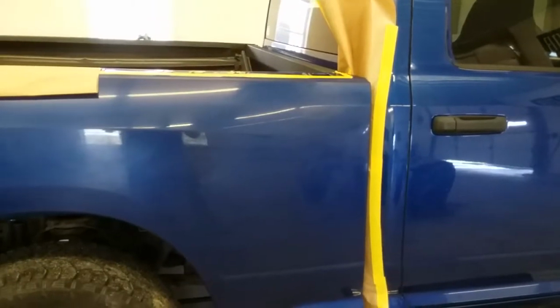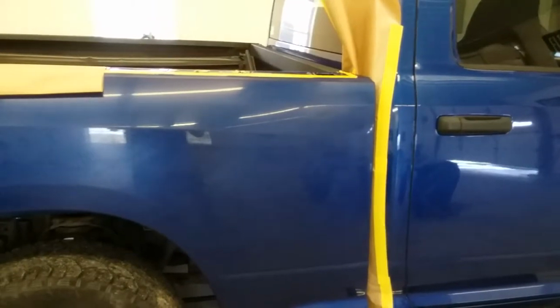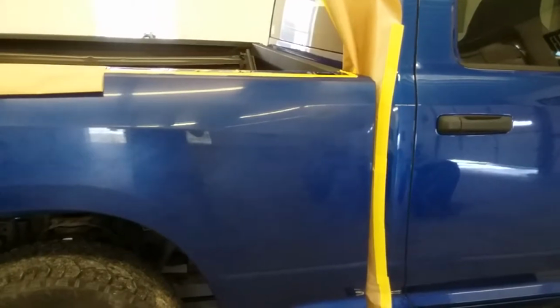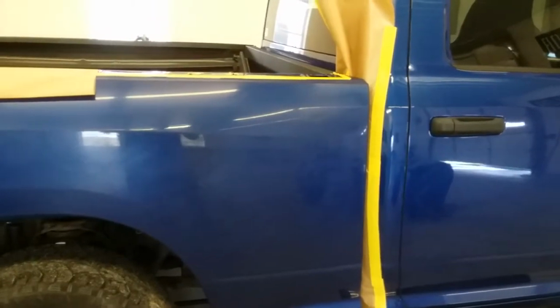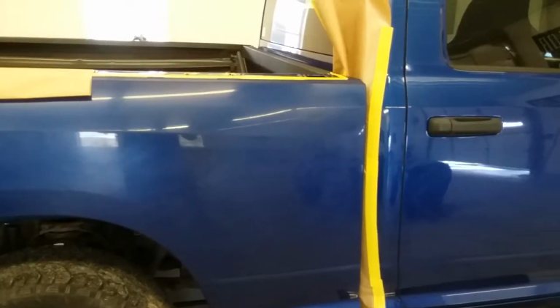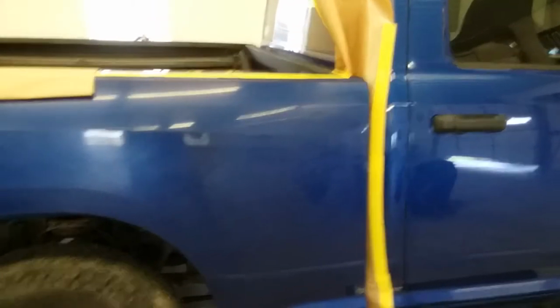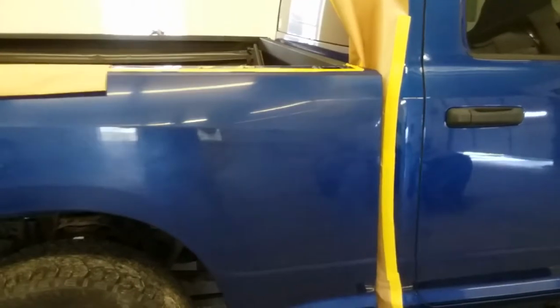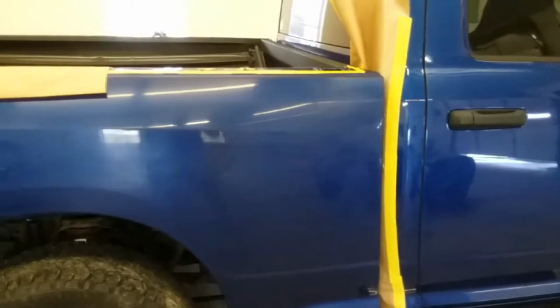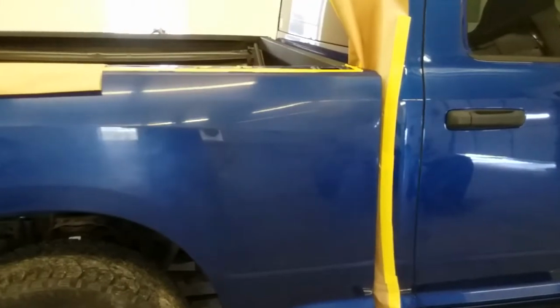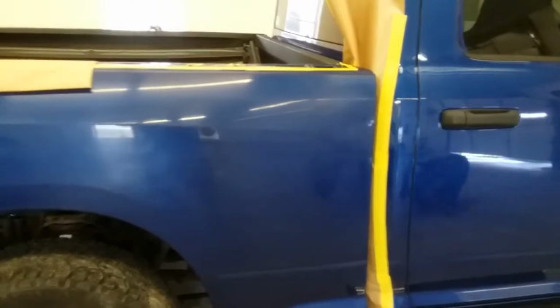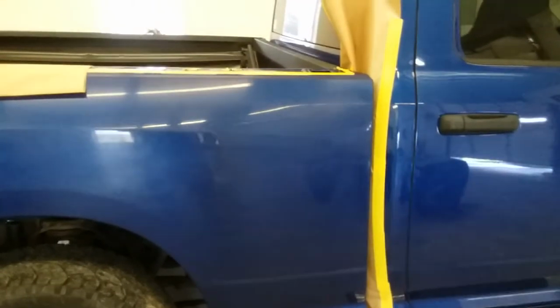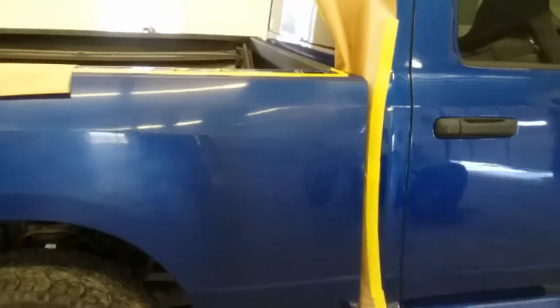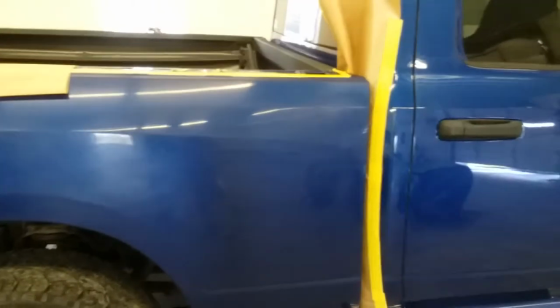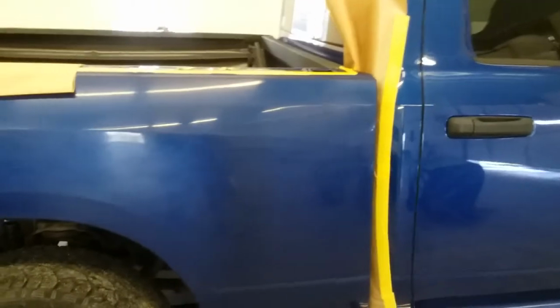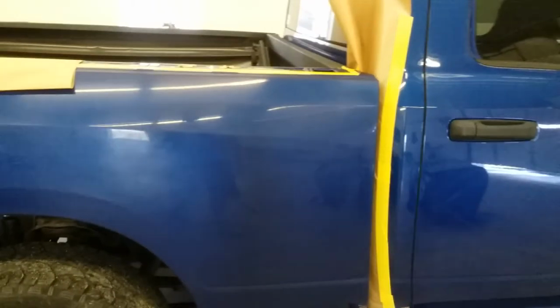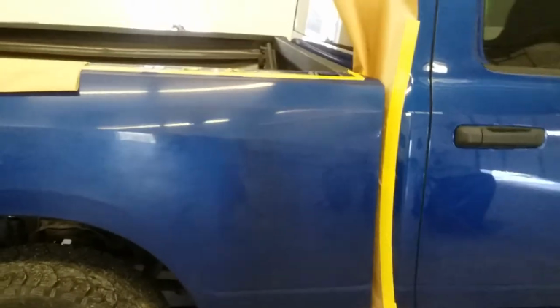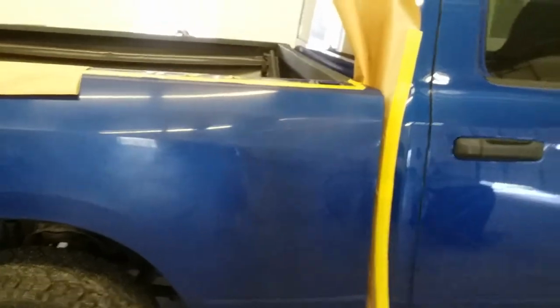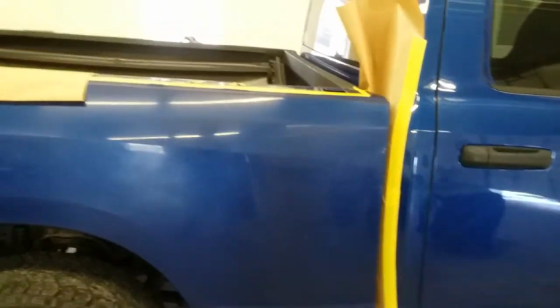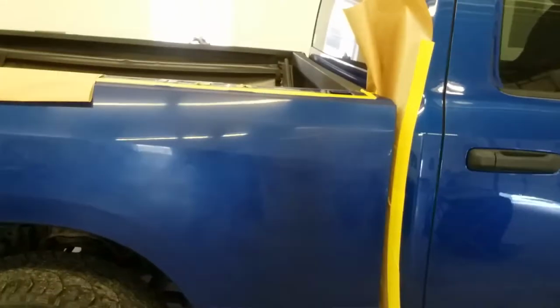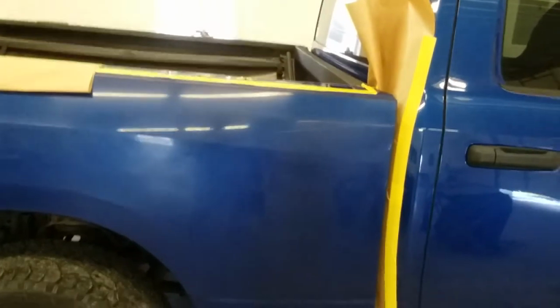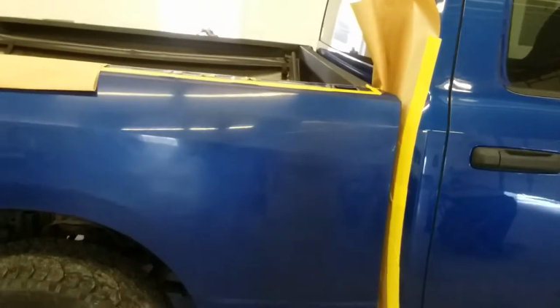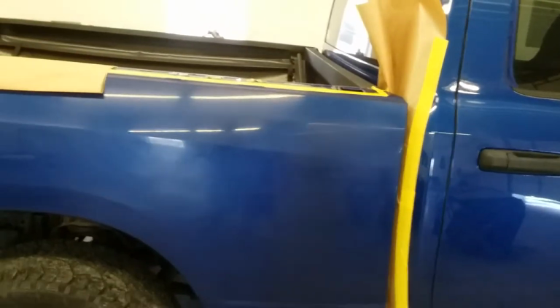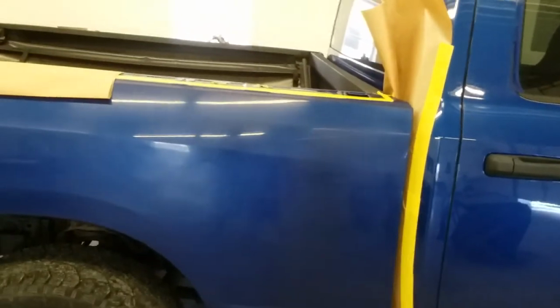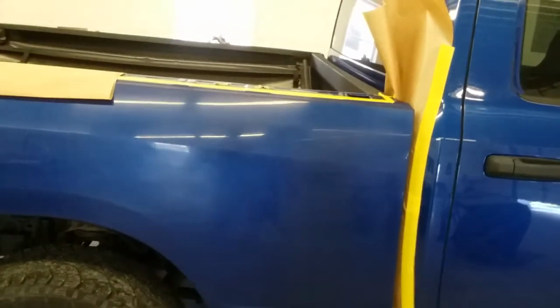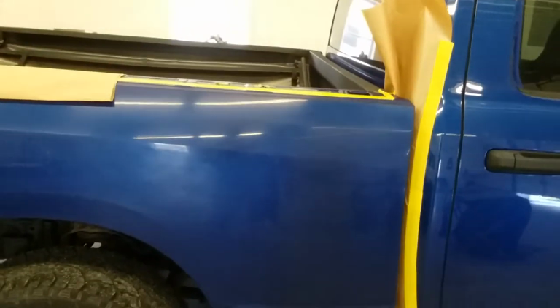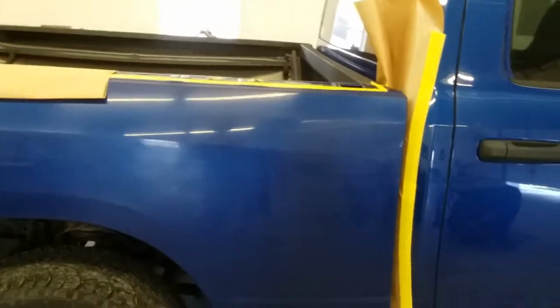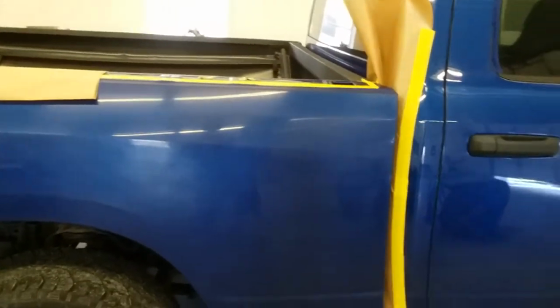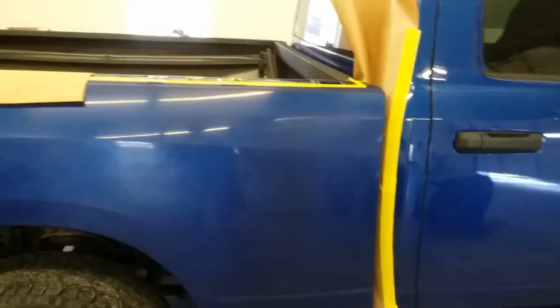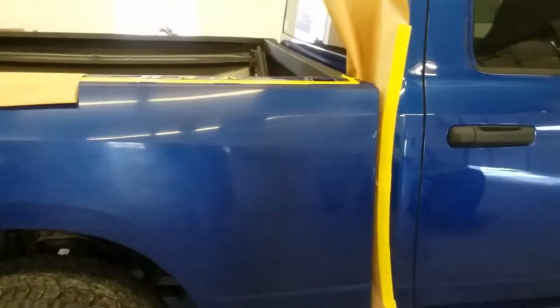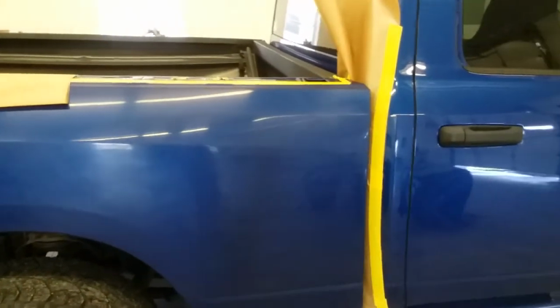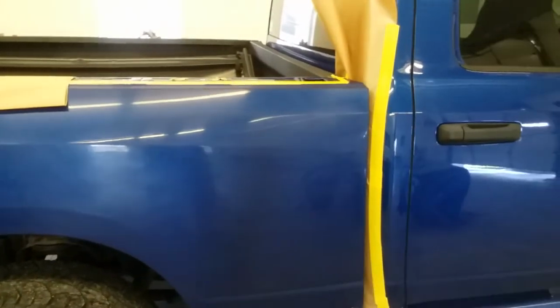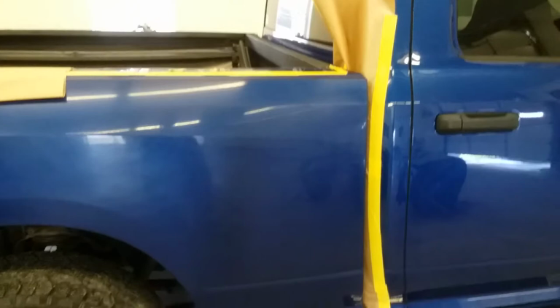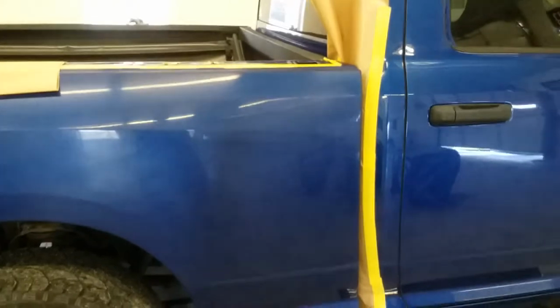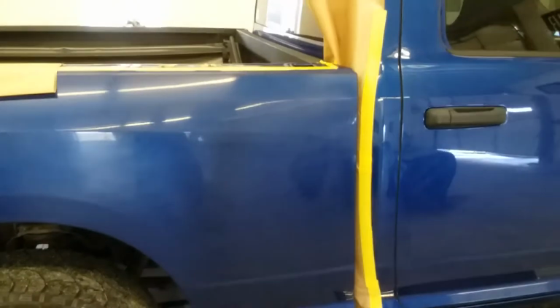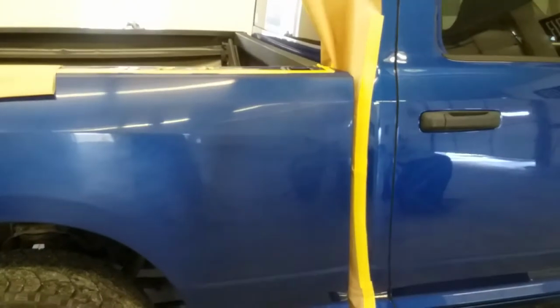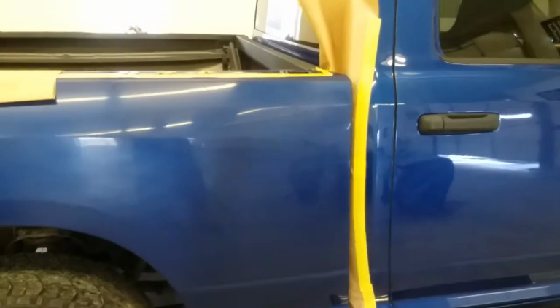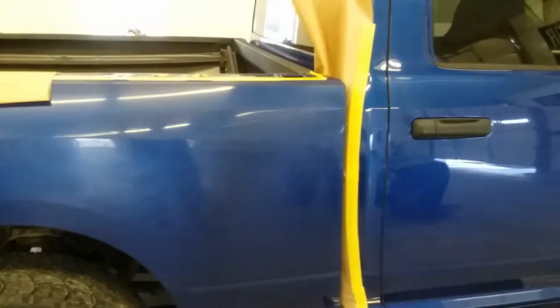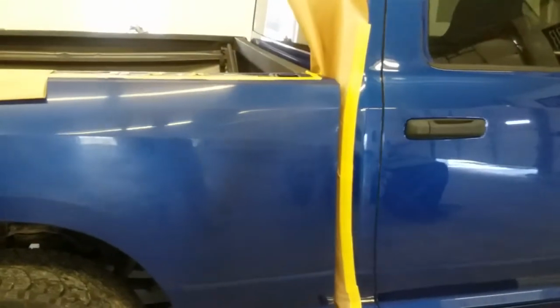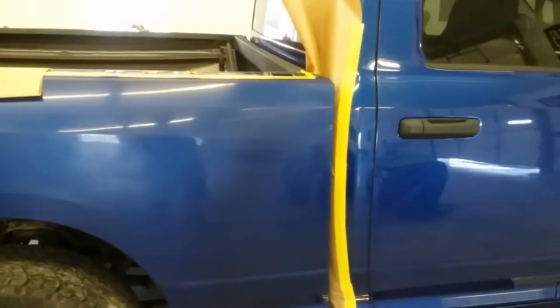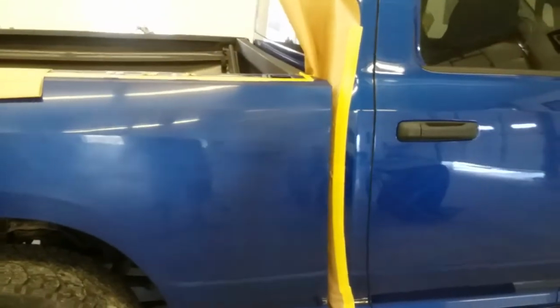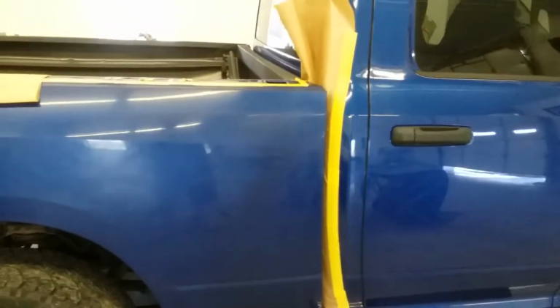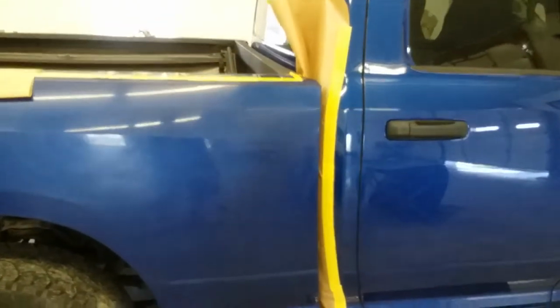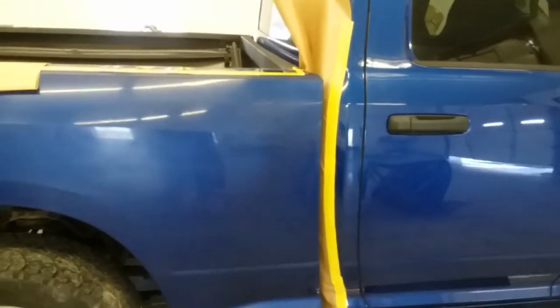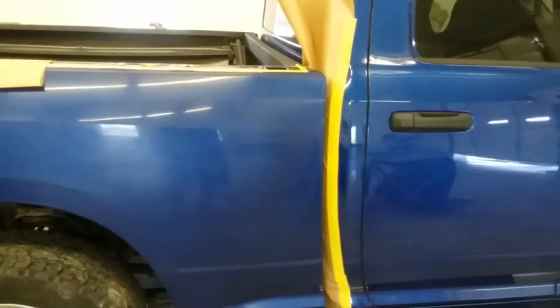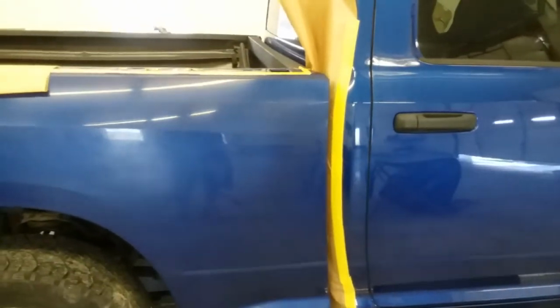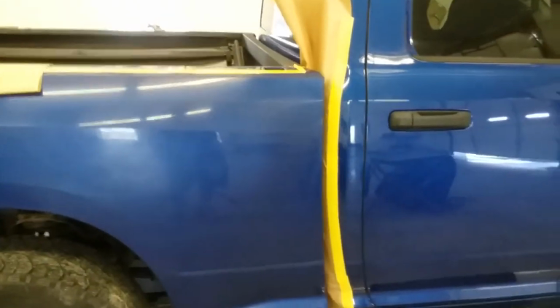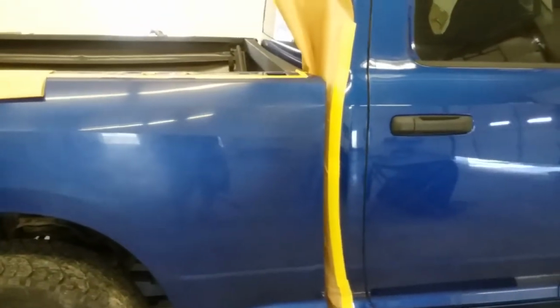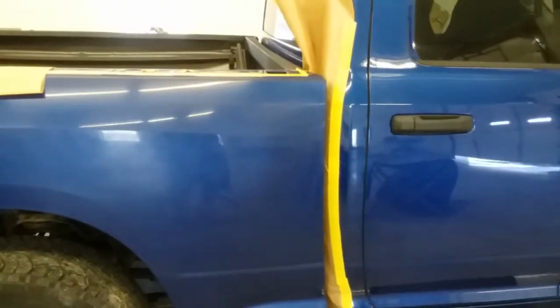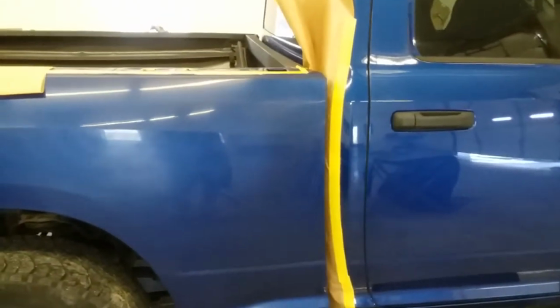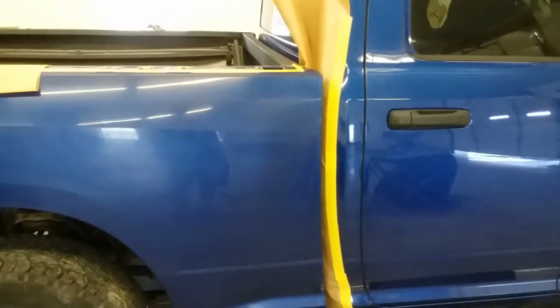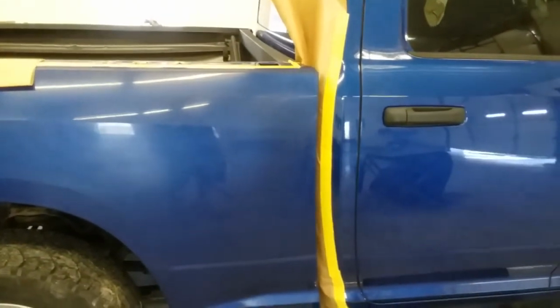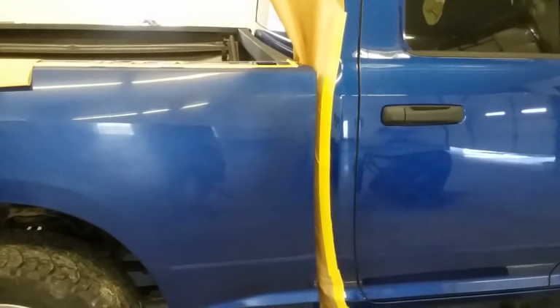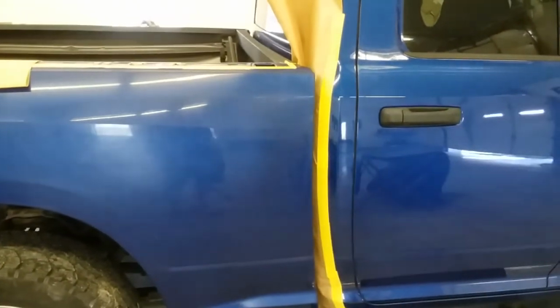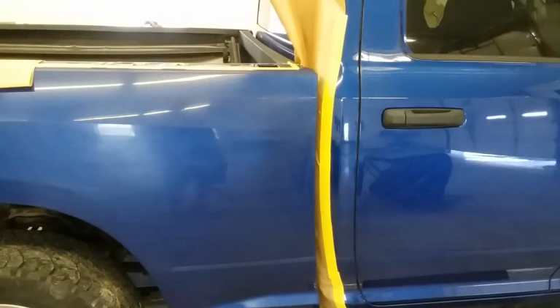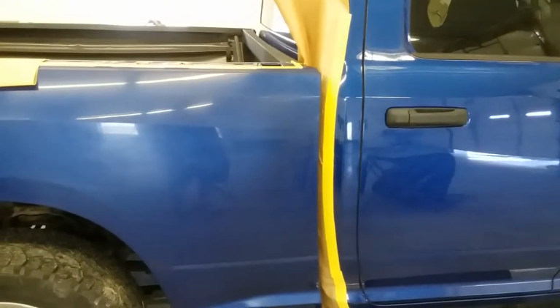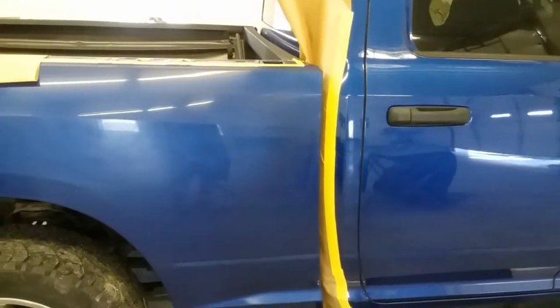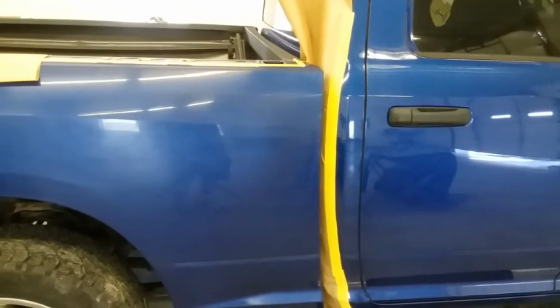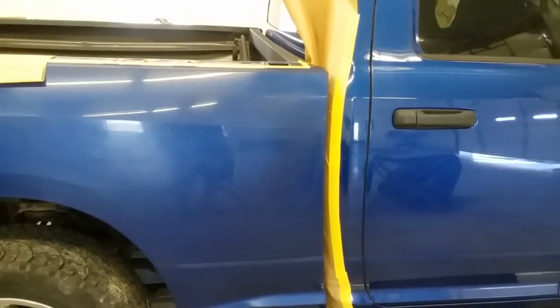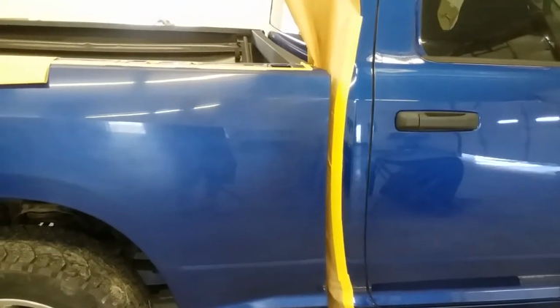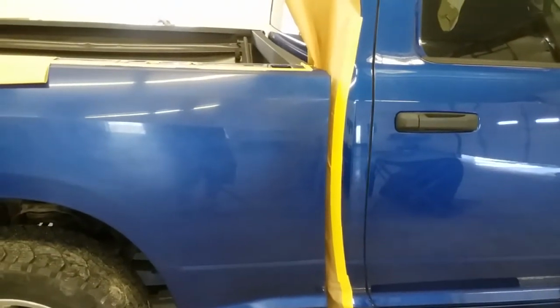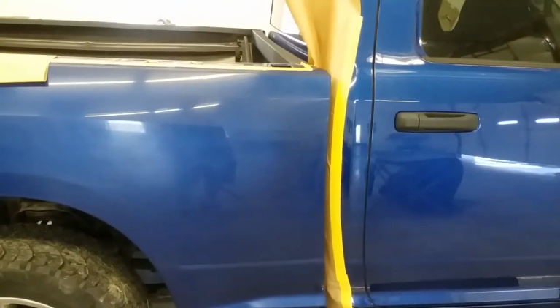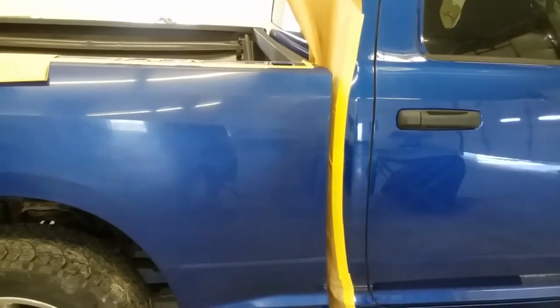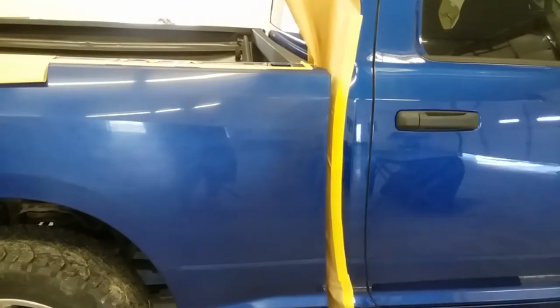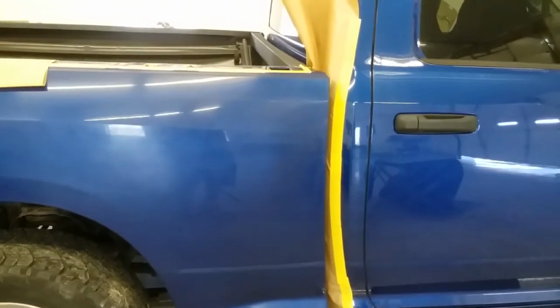Hey guys, thanks for tuning in. Today I'm just going to quickly show you how to tape a box side off.